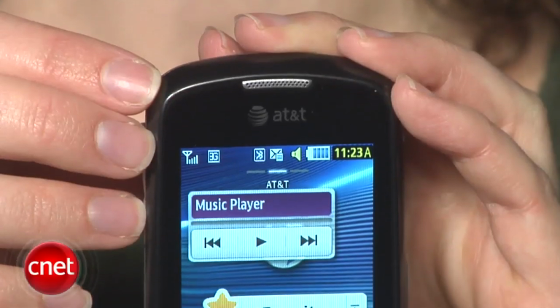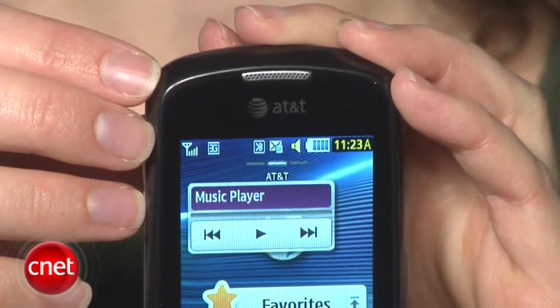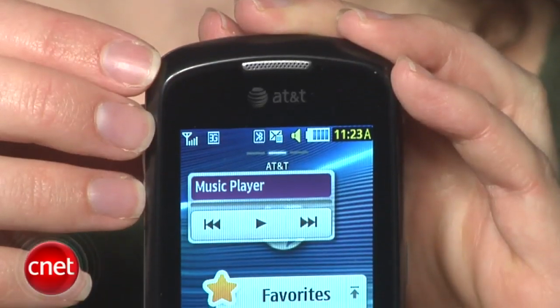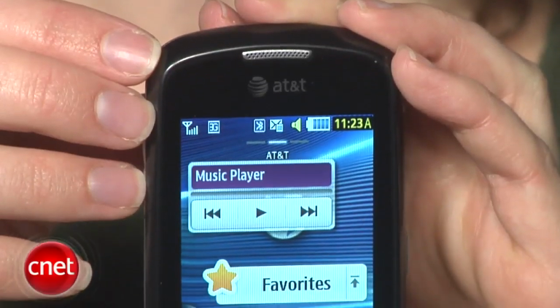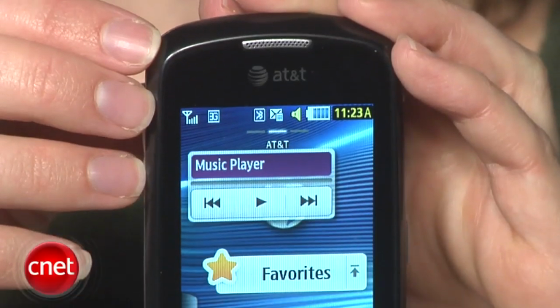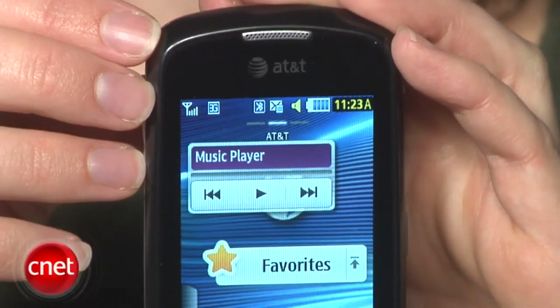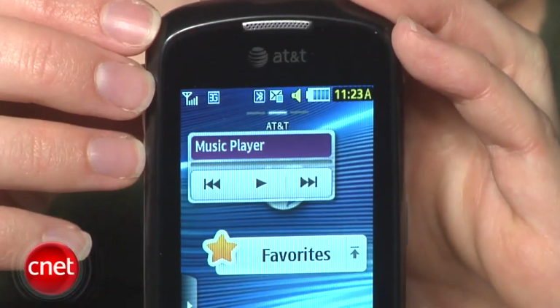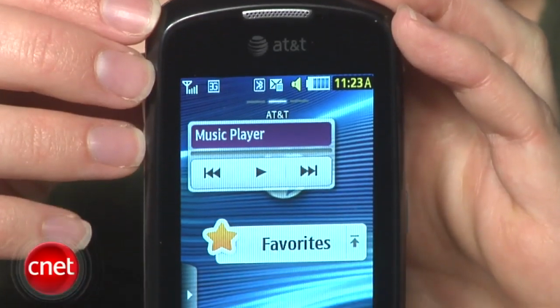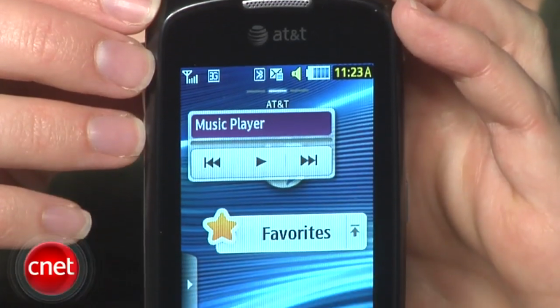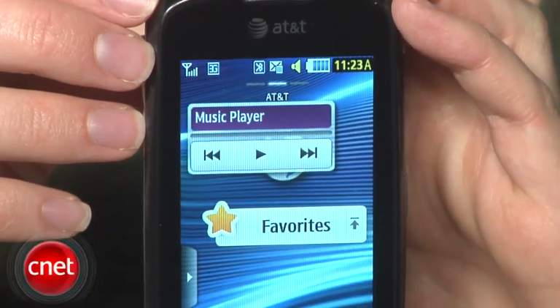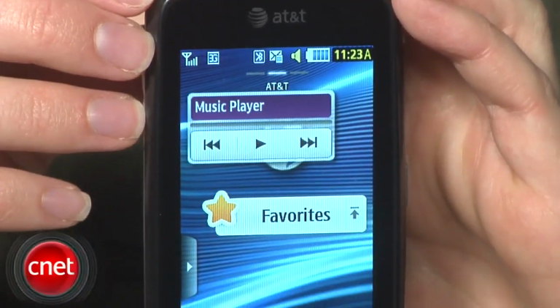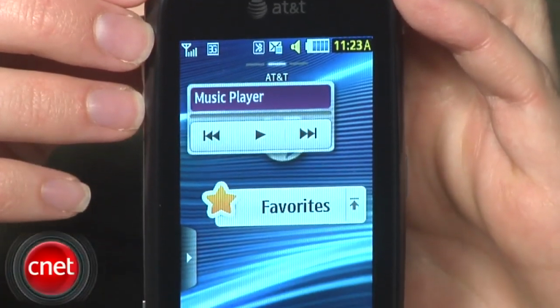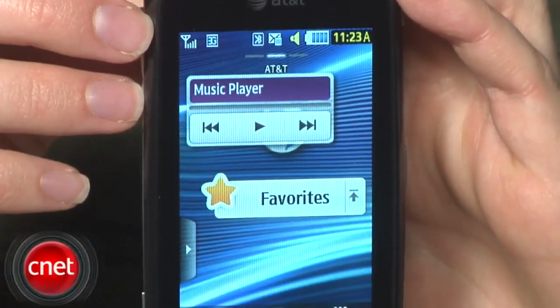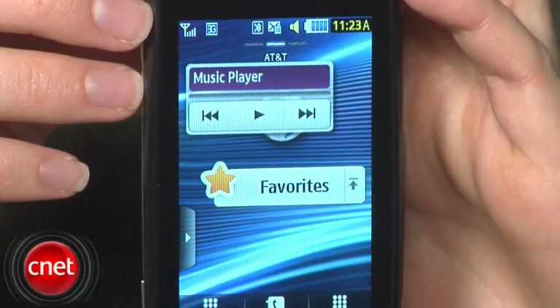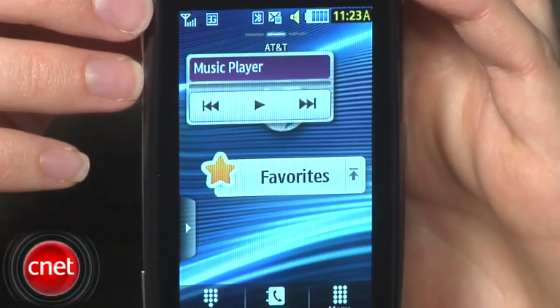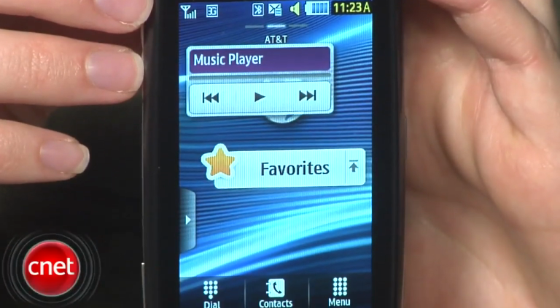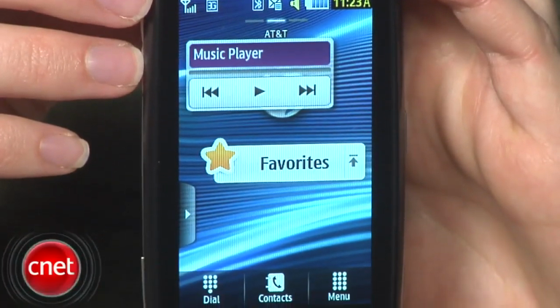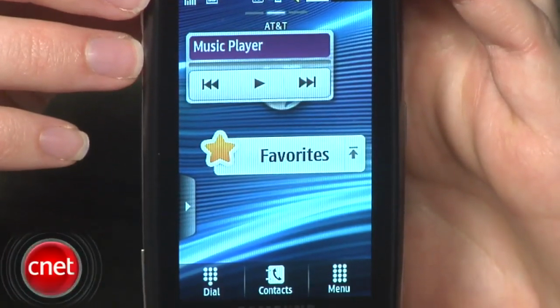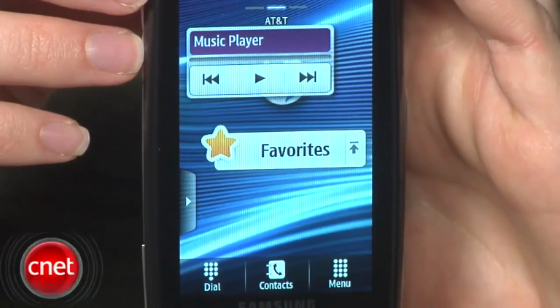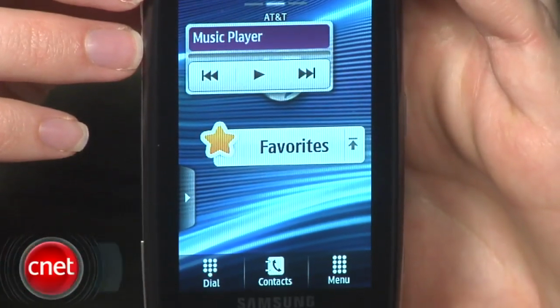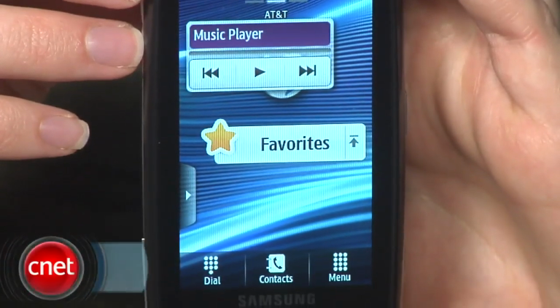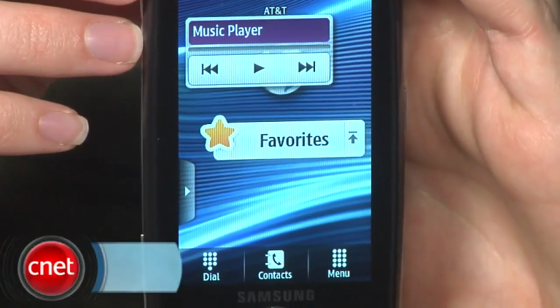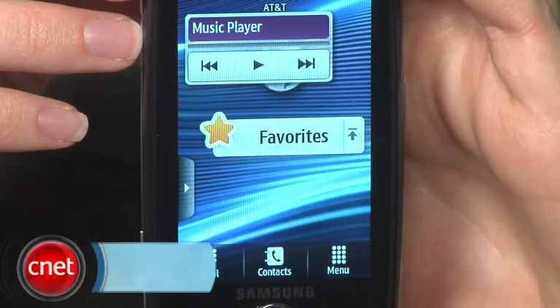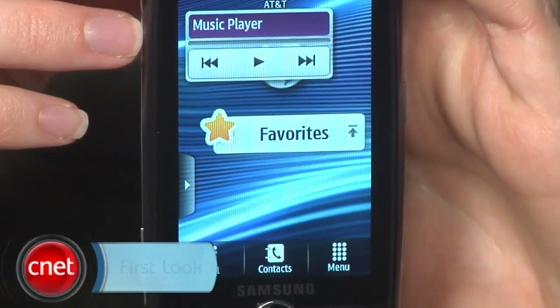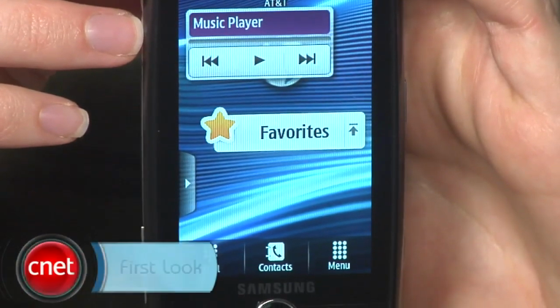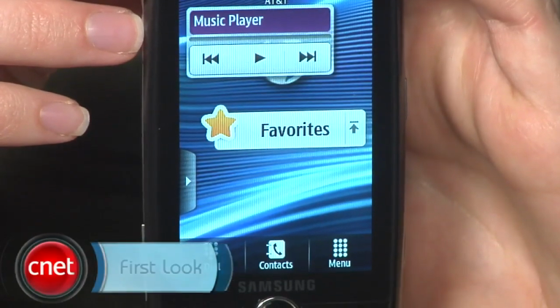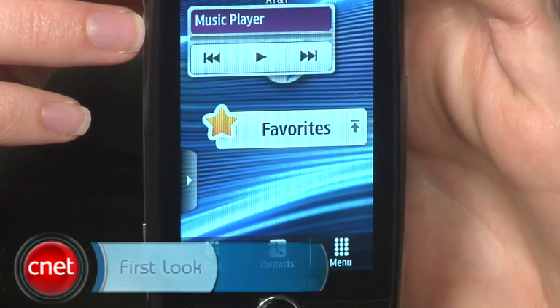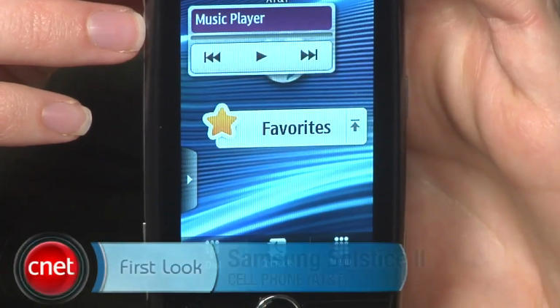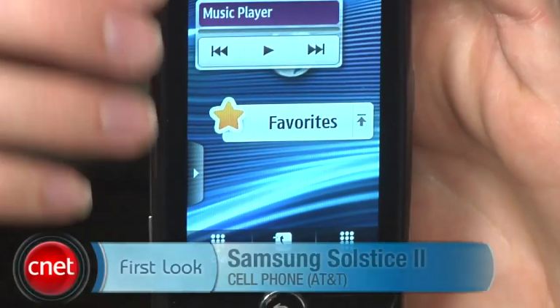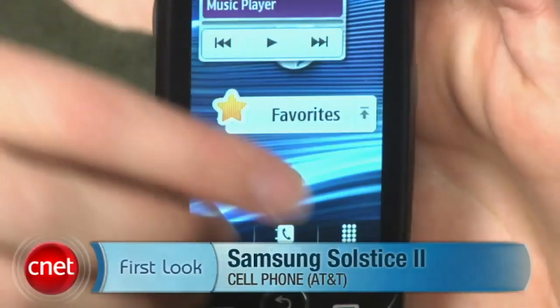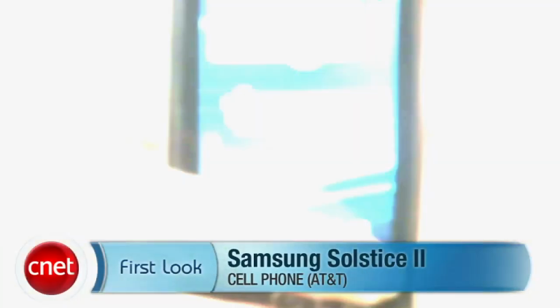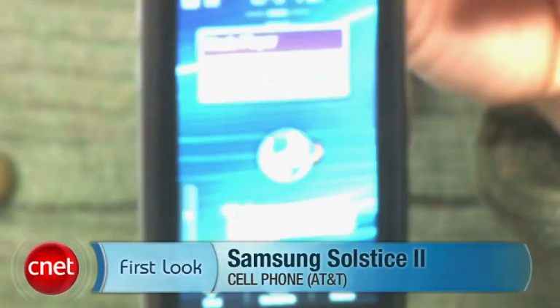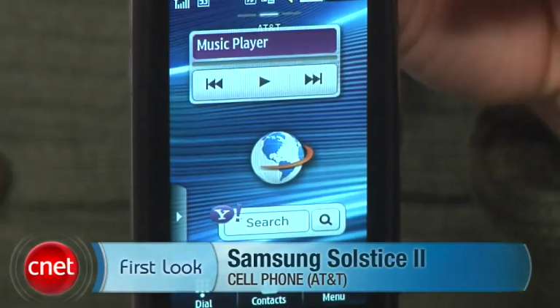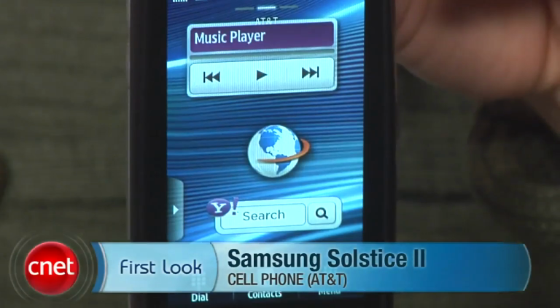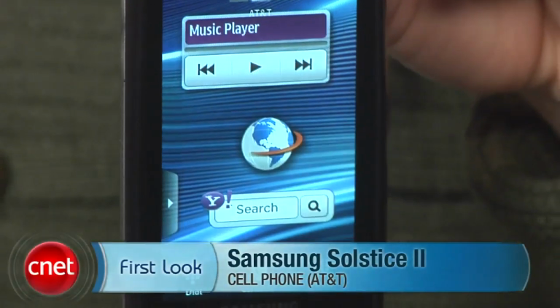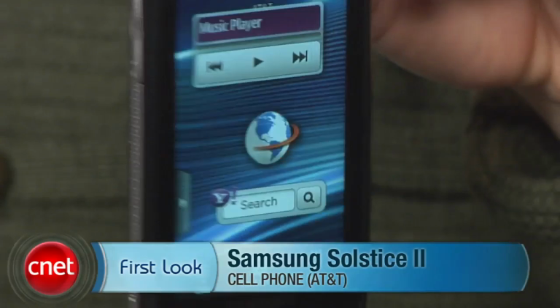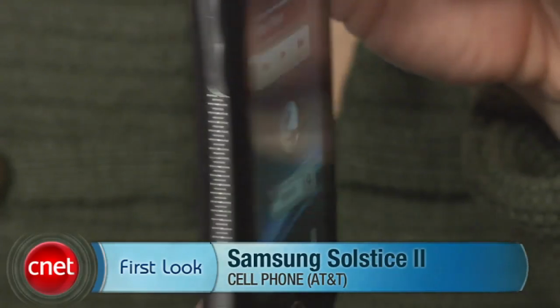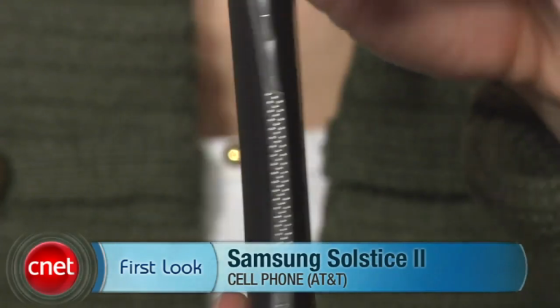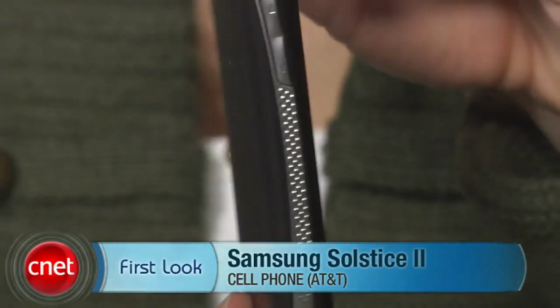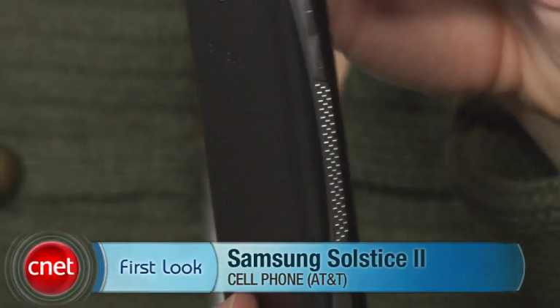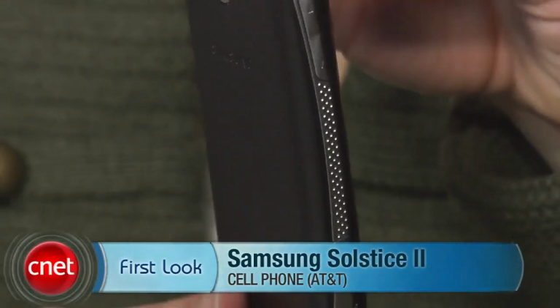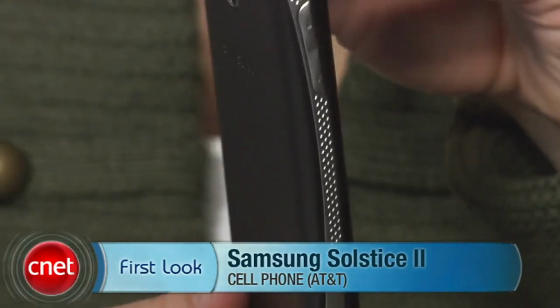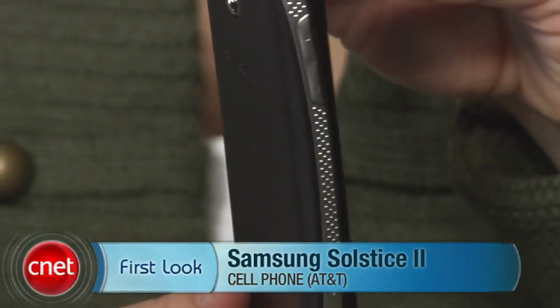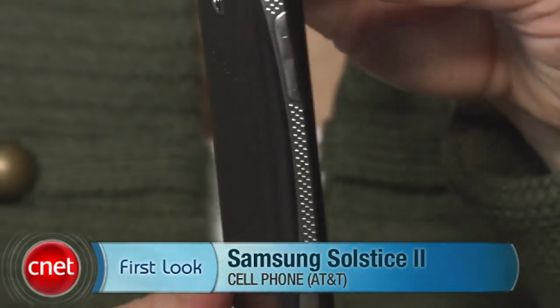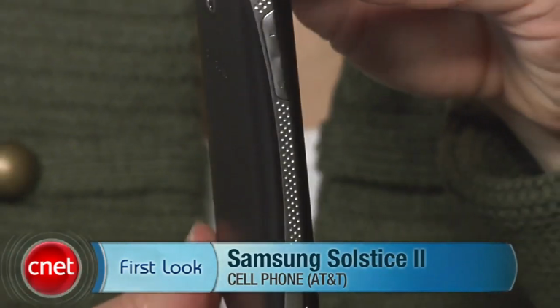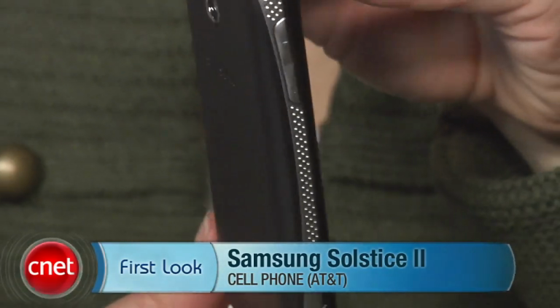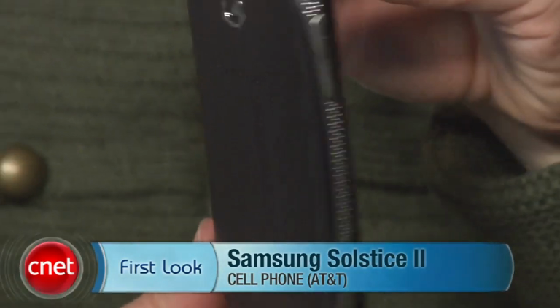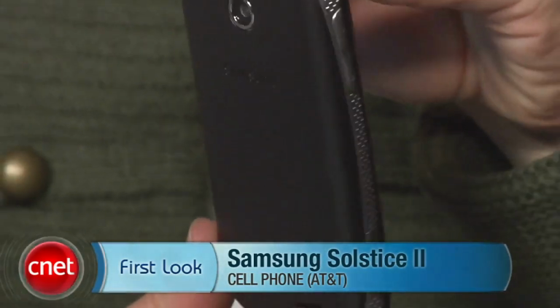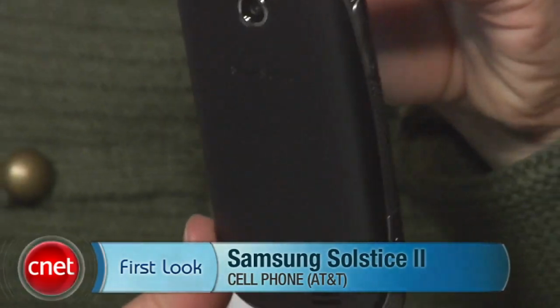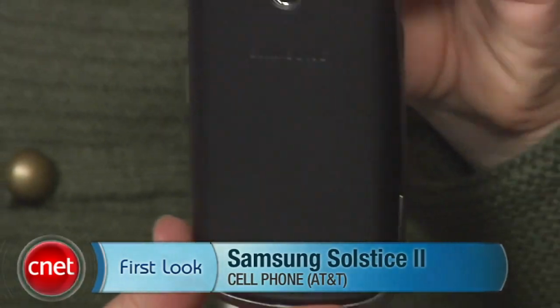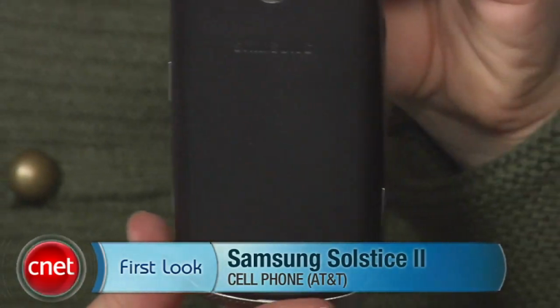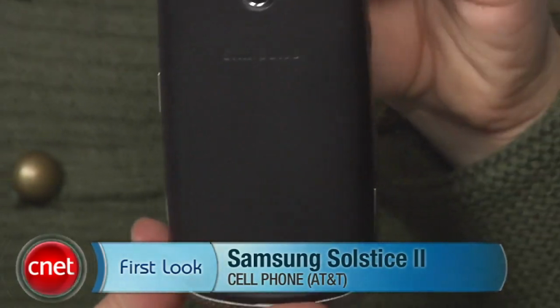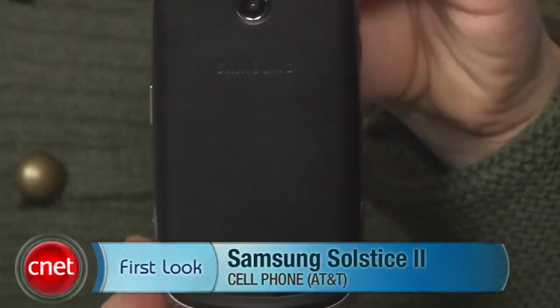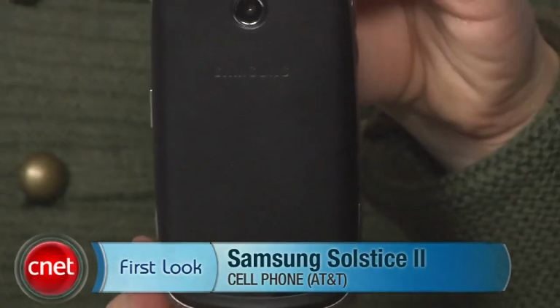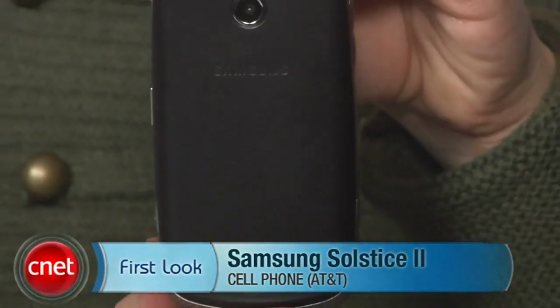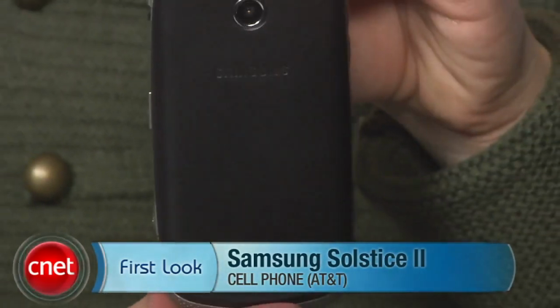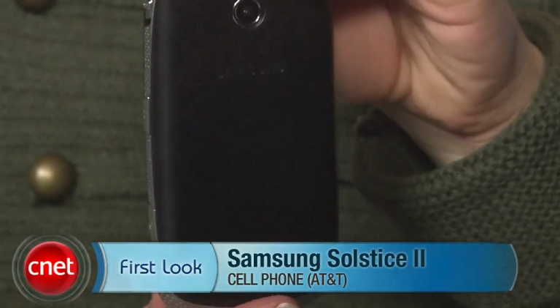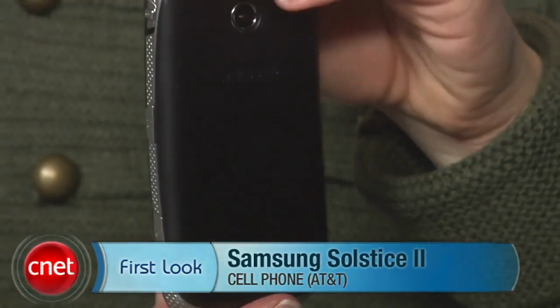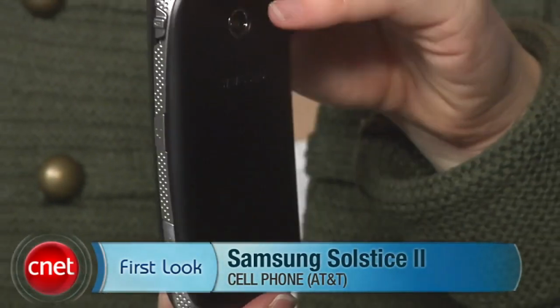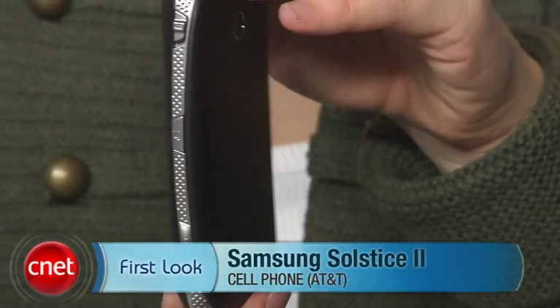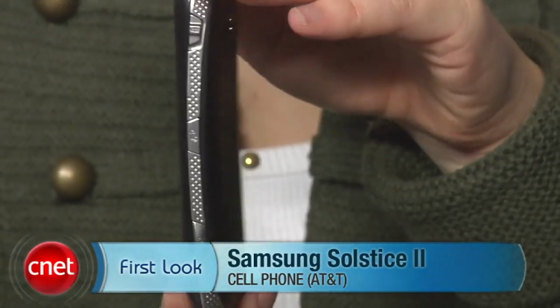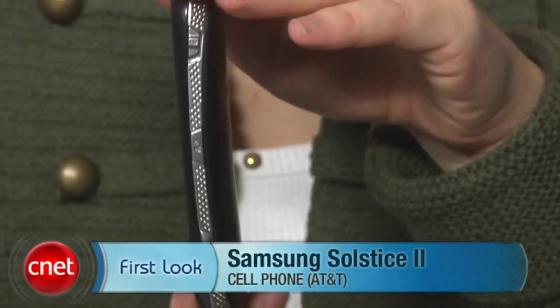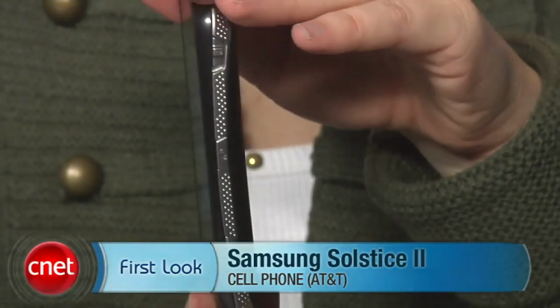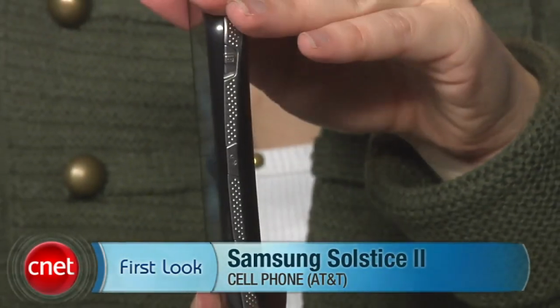This phone costs $29.99 with a new two-year service agreement. I'm Jessica Dahlcourt looking at the Samsung Solstice 2 for AT&T.